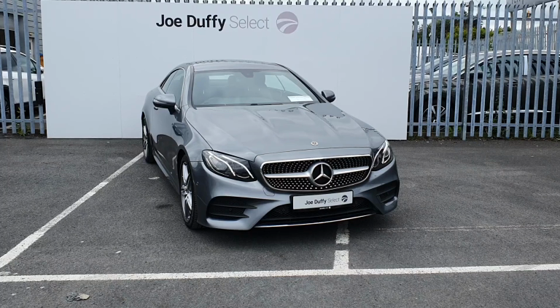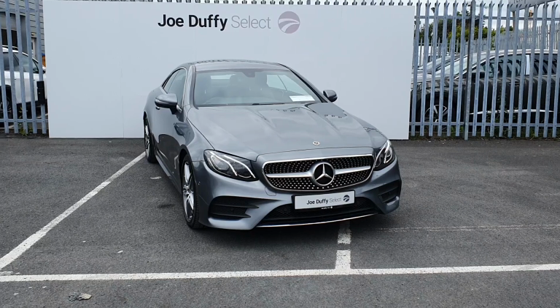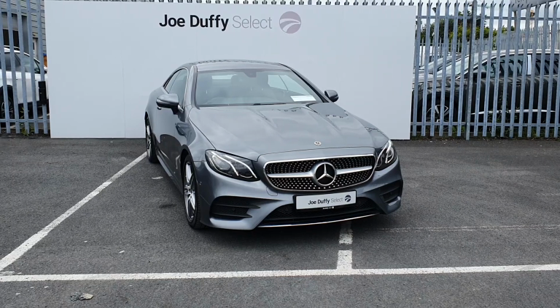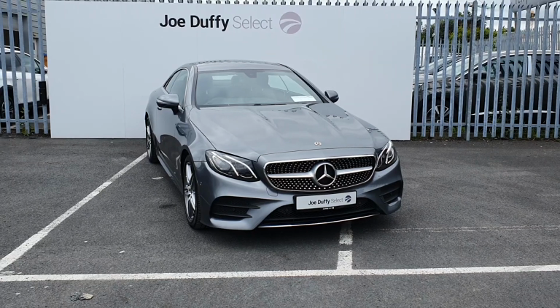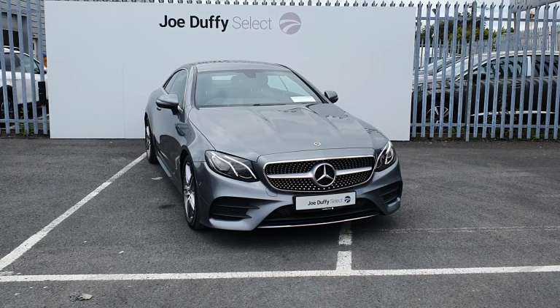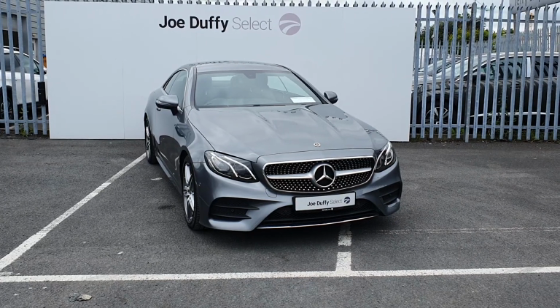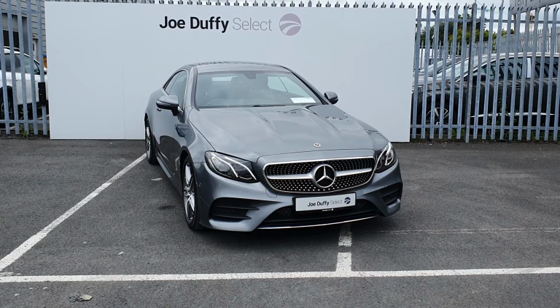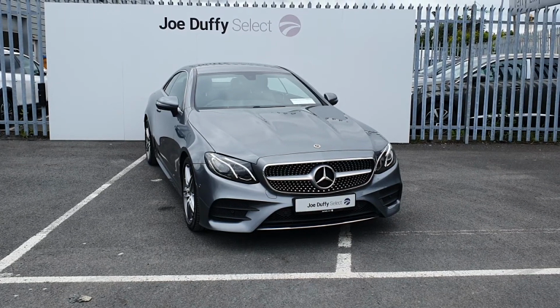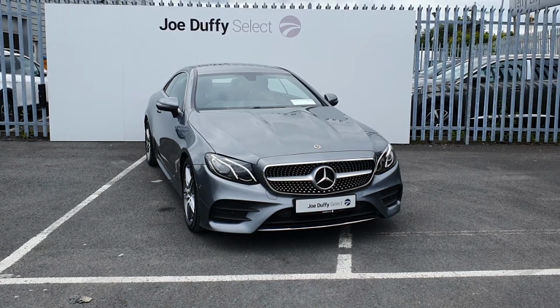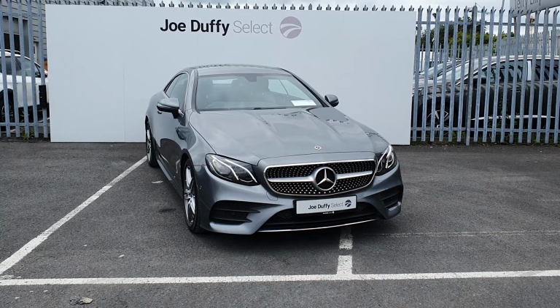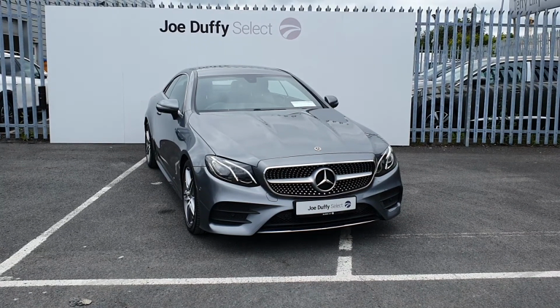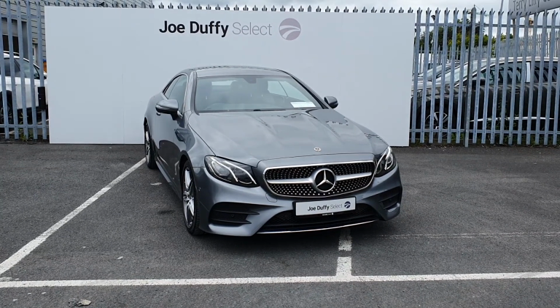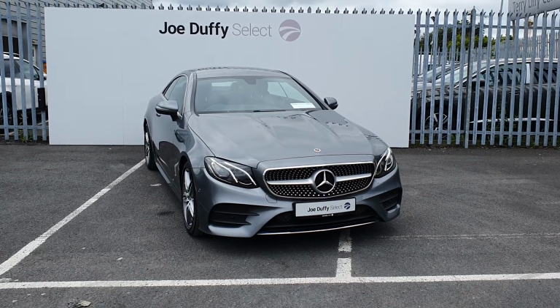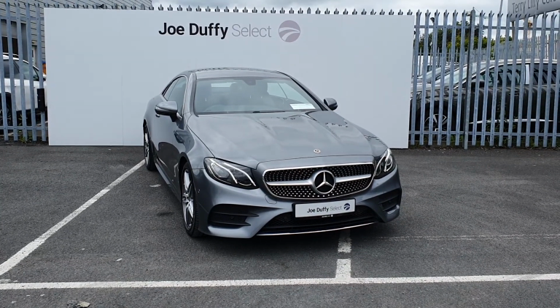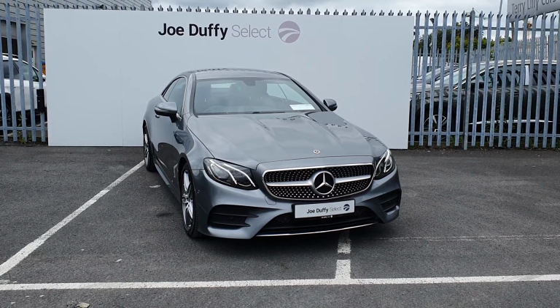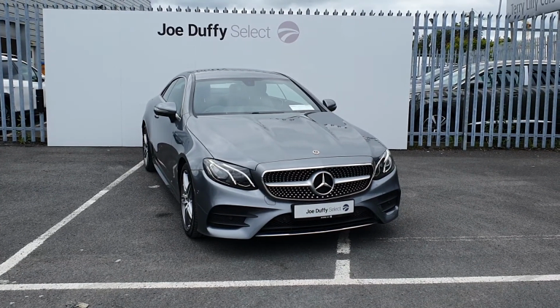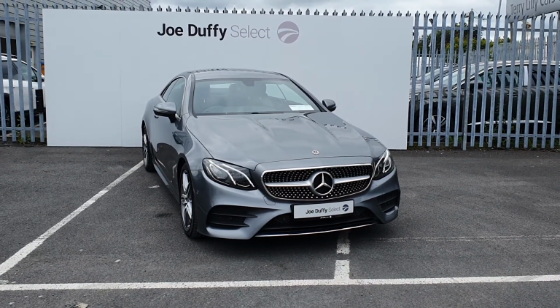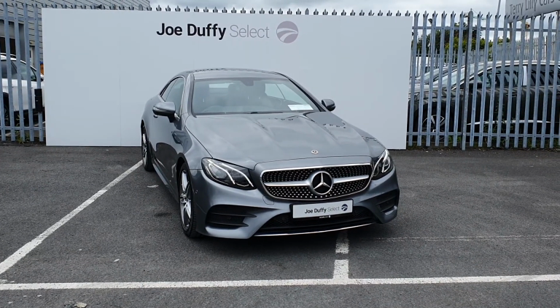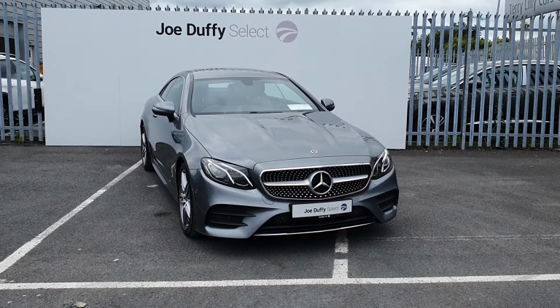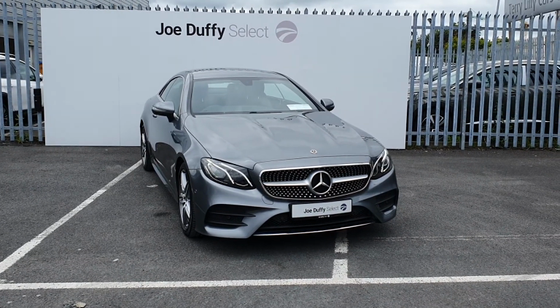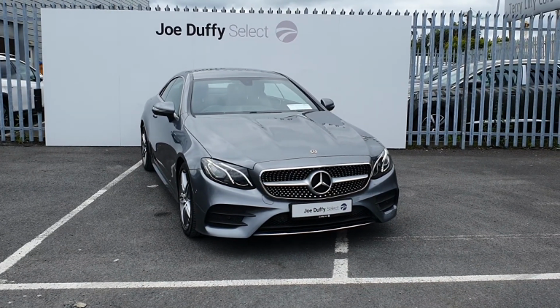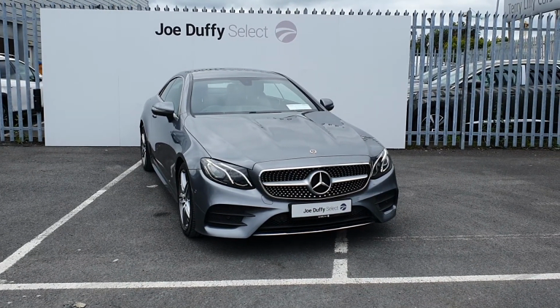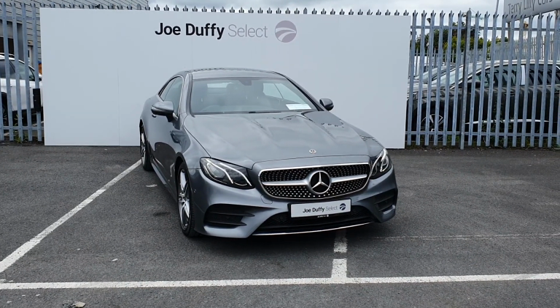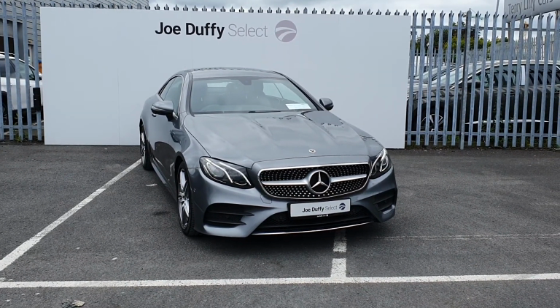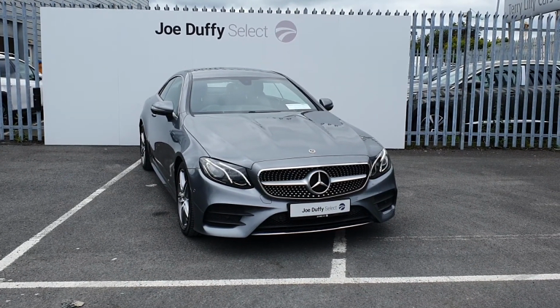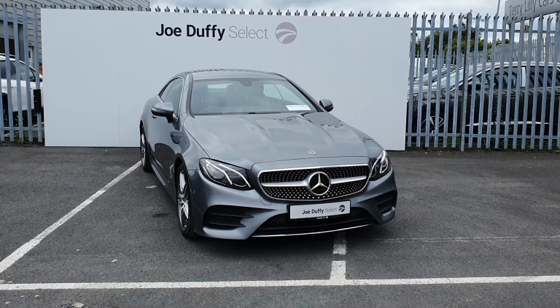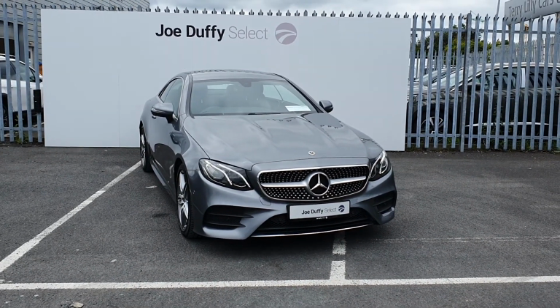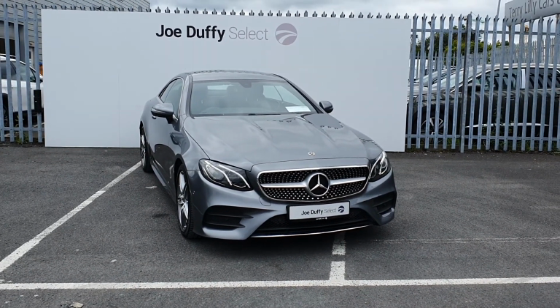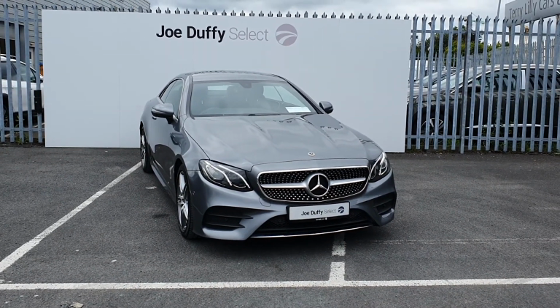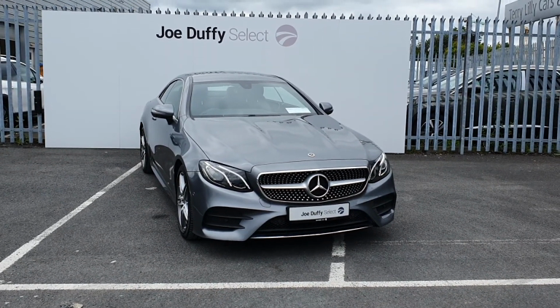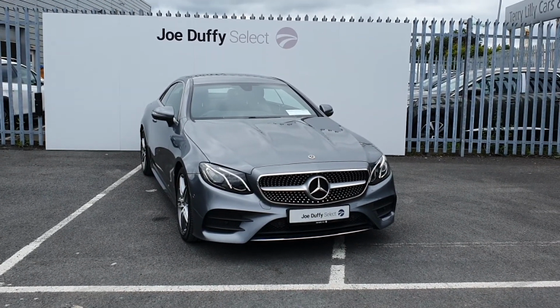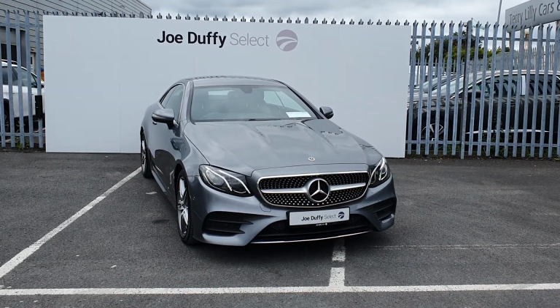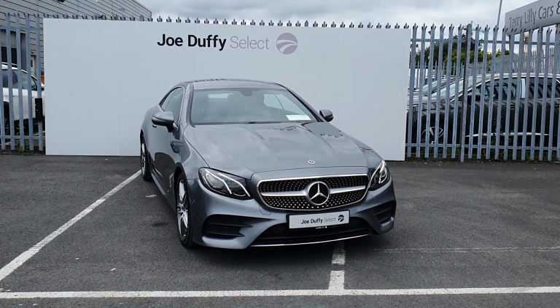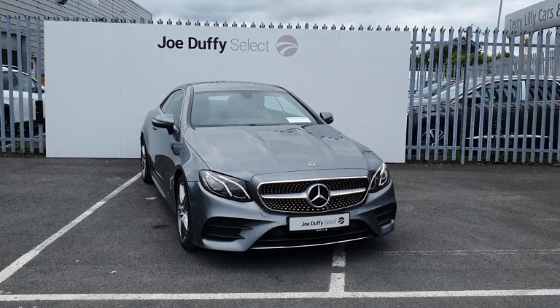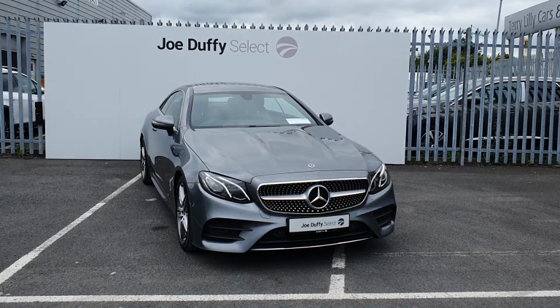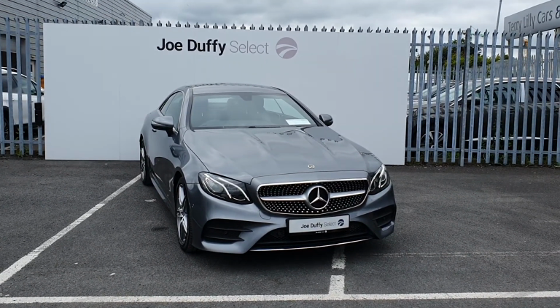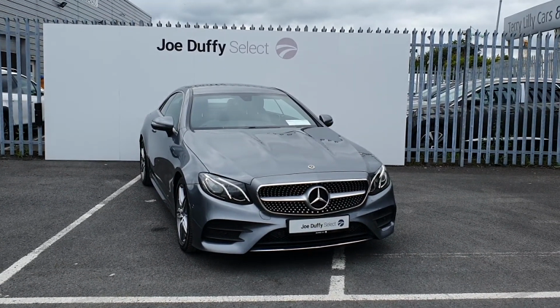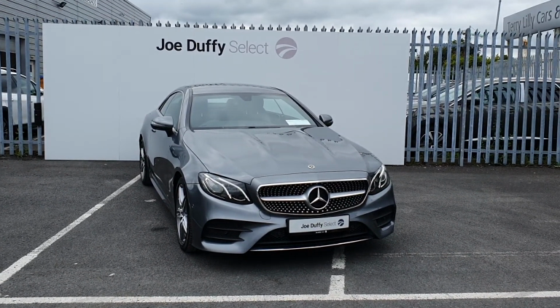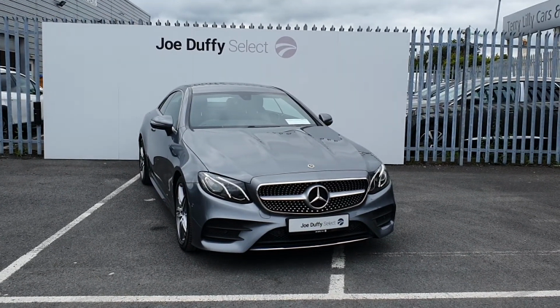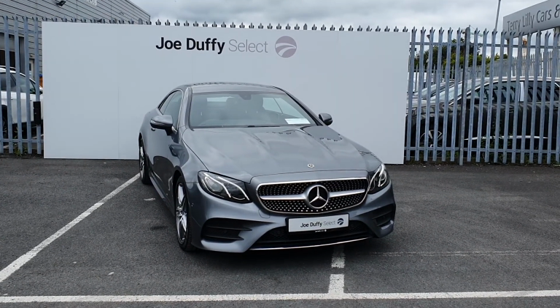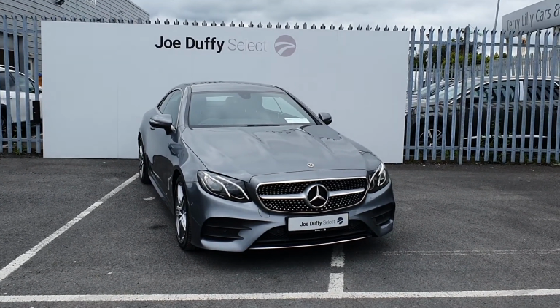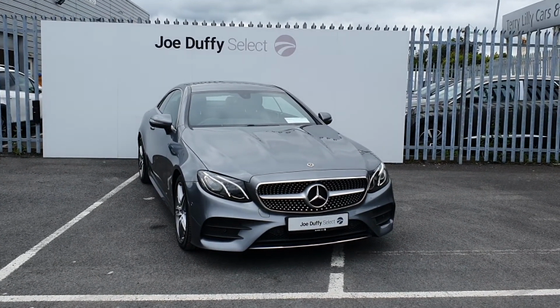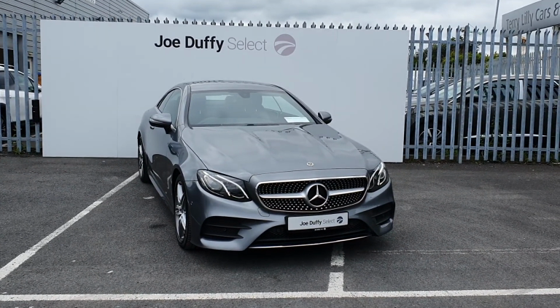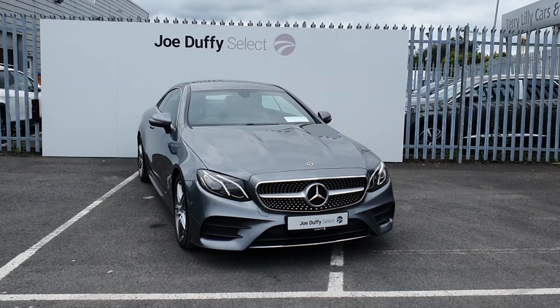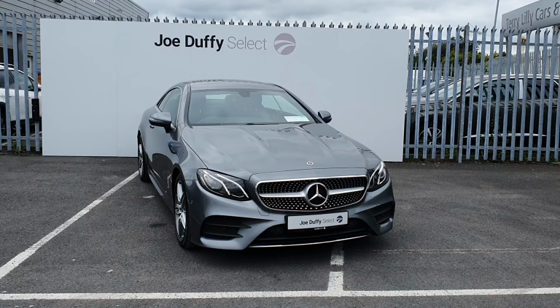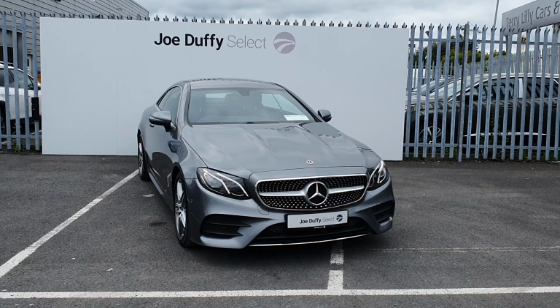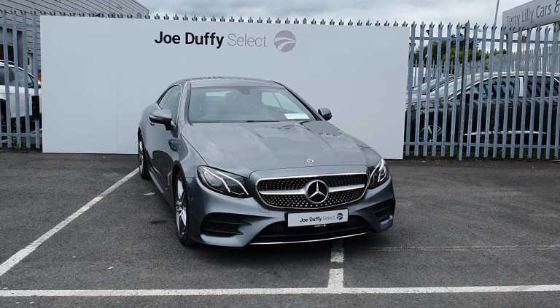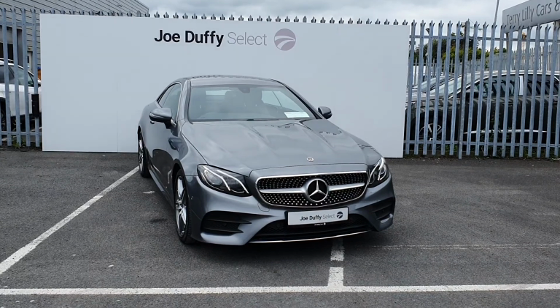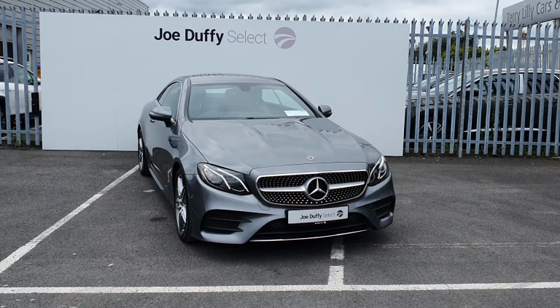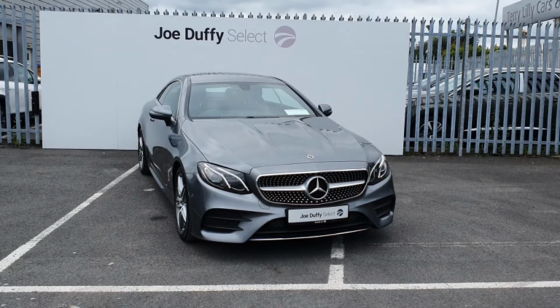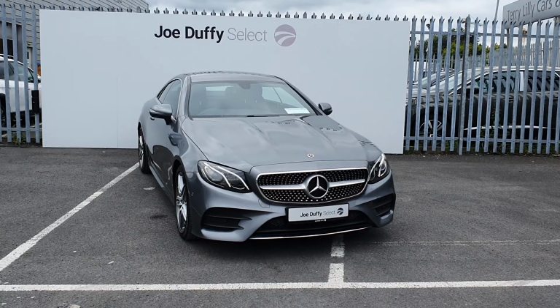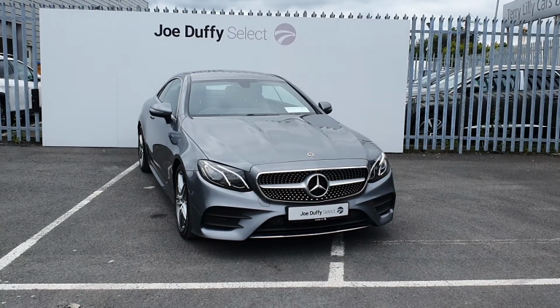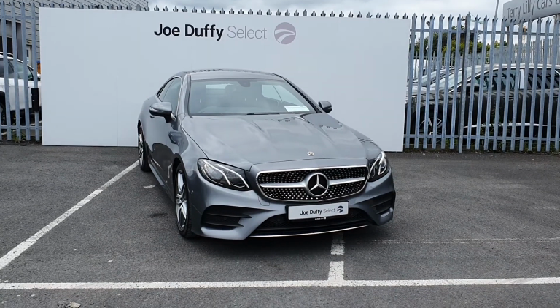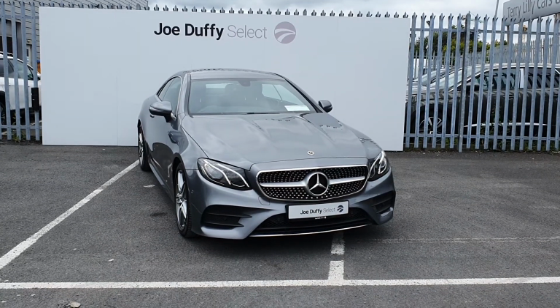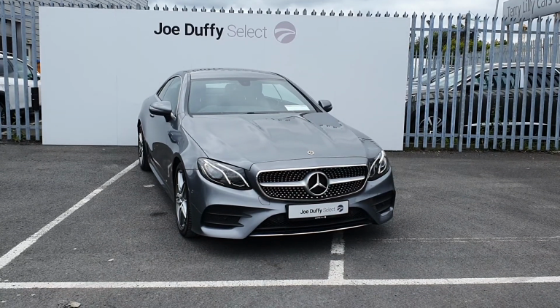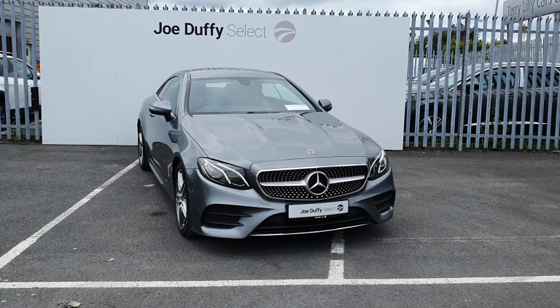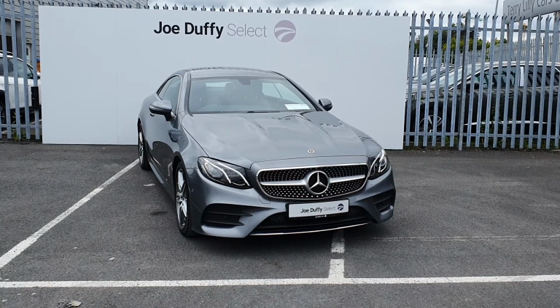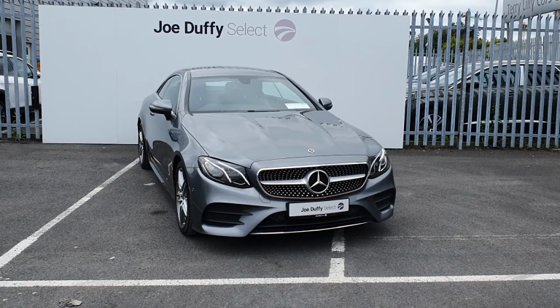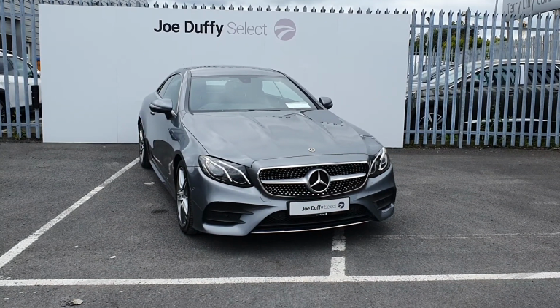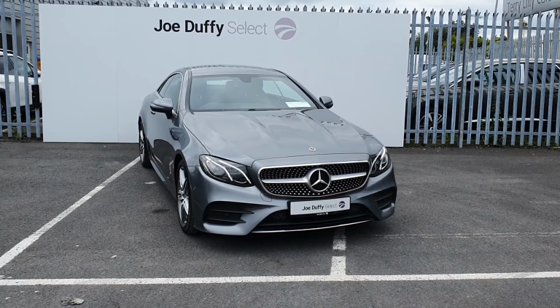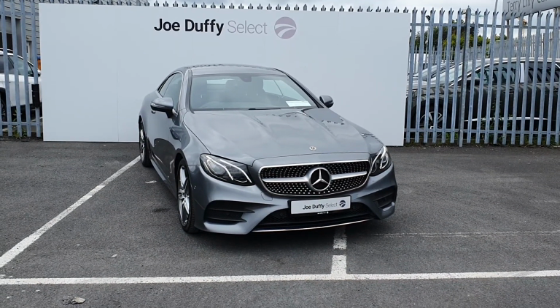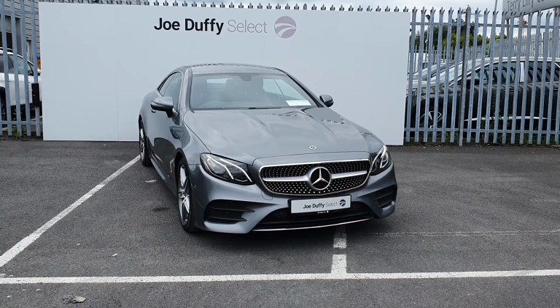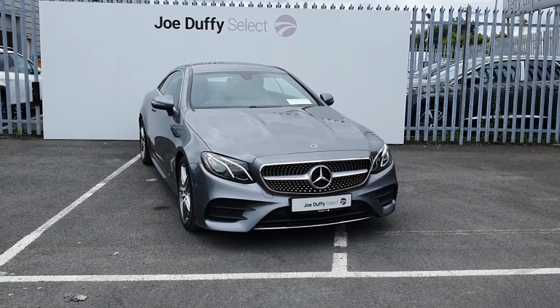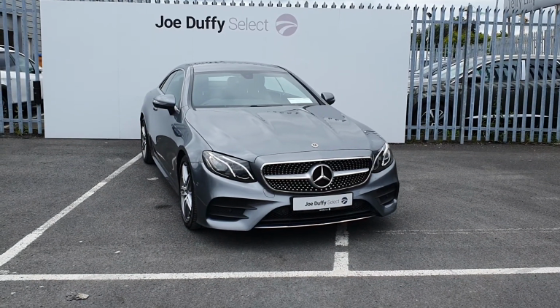Hi, welcome to Joe Duffy's Select North Dublin. Today I'll be showing you around our 2019 Mercedes-Benz E220 Coupe.